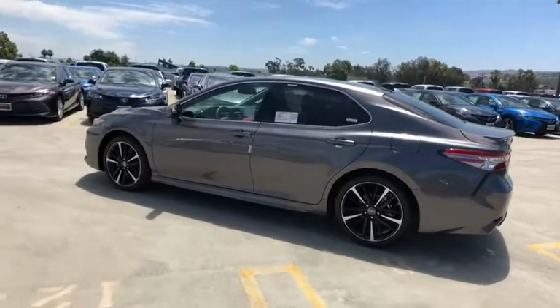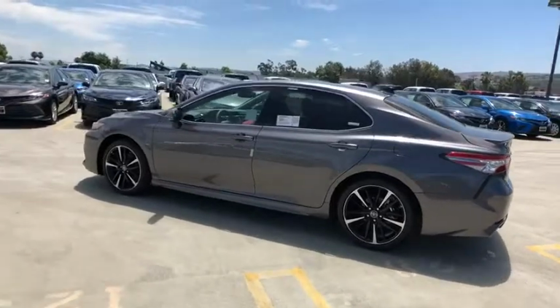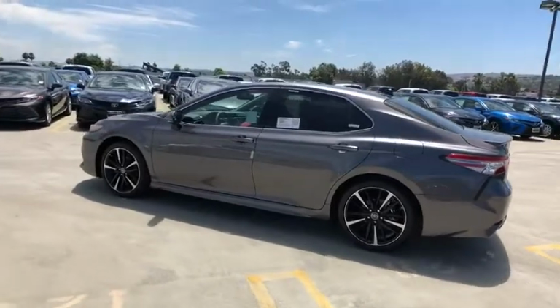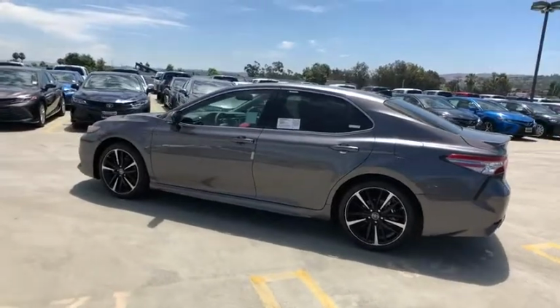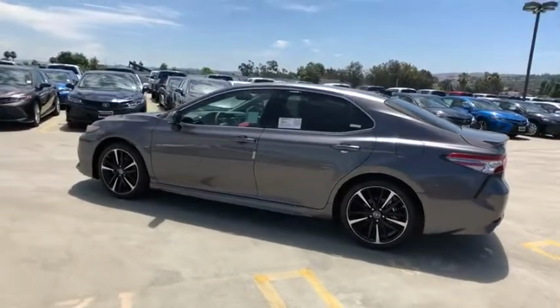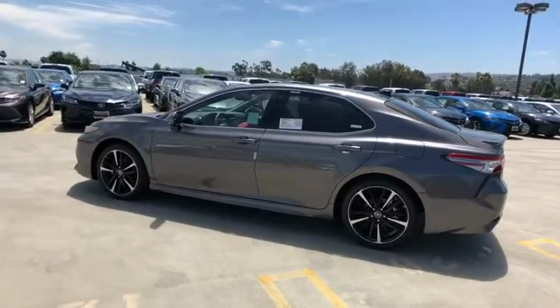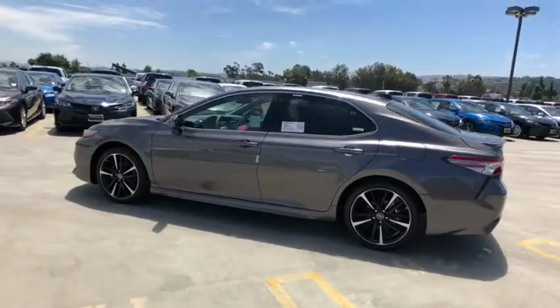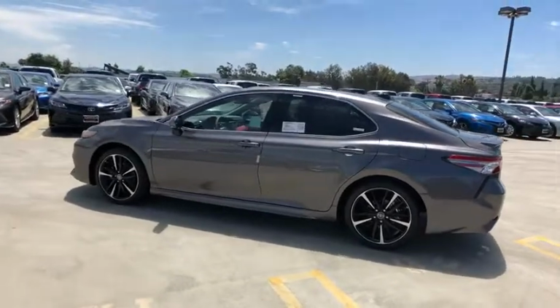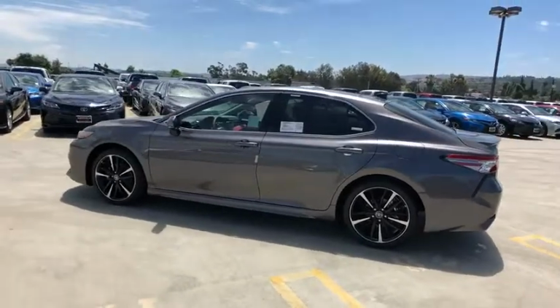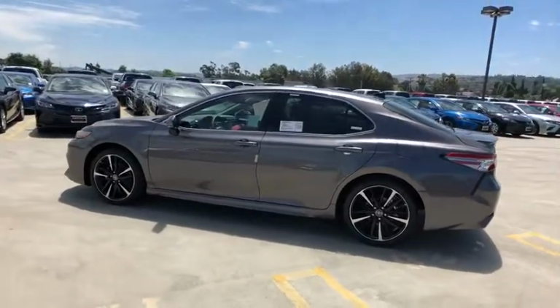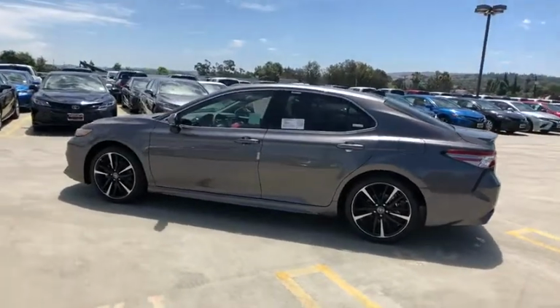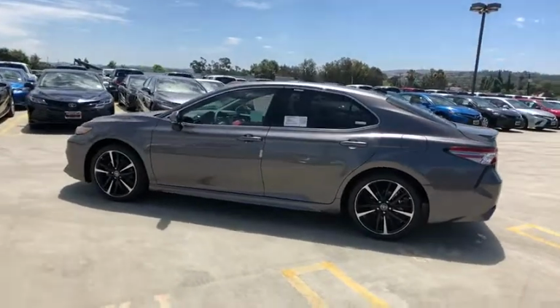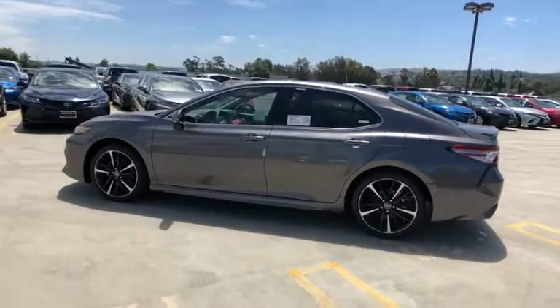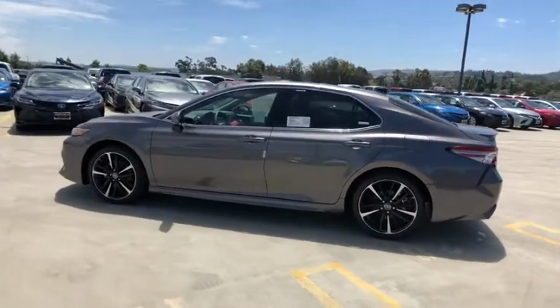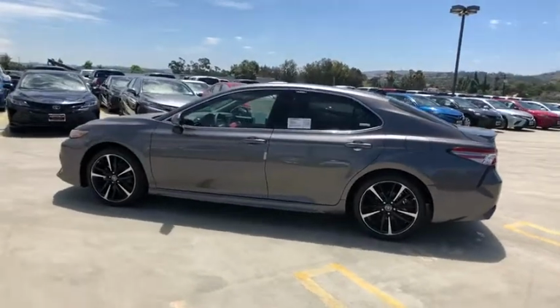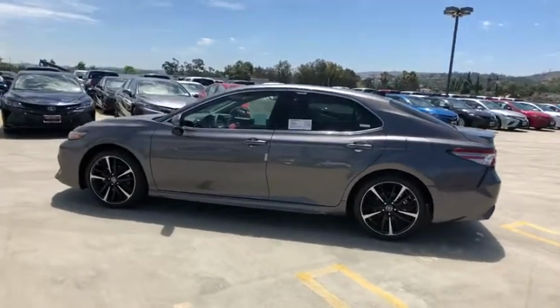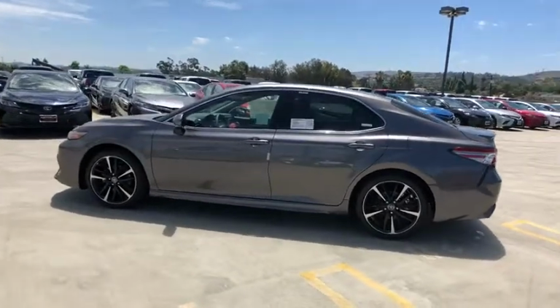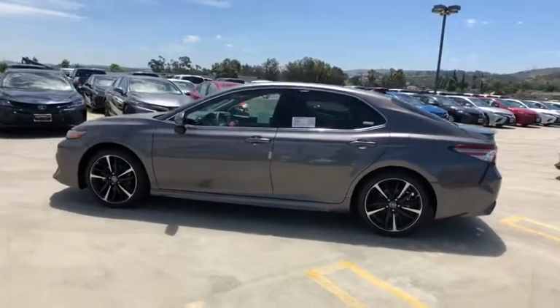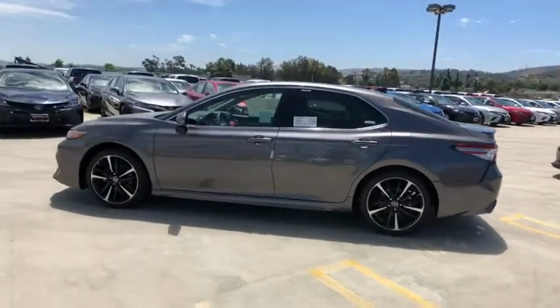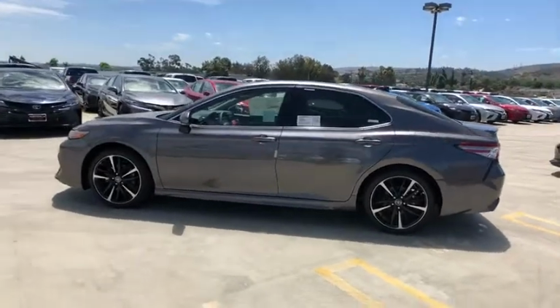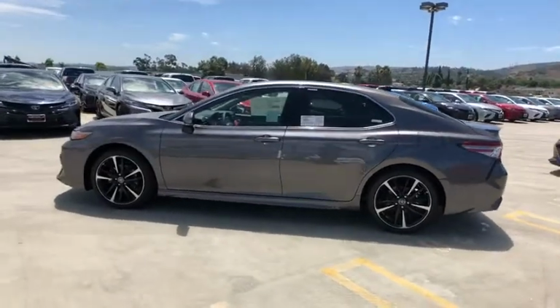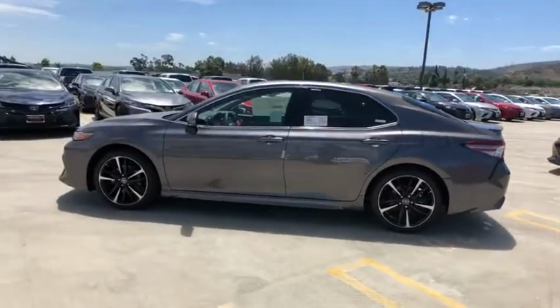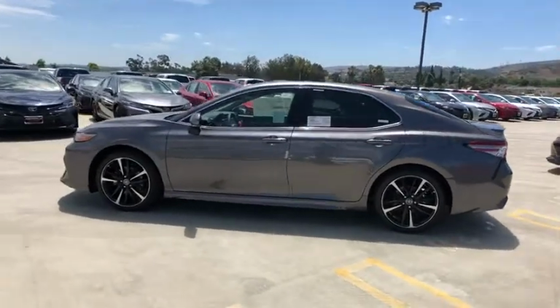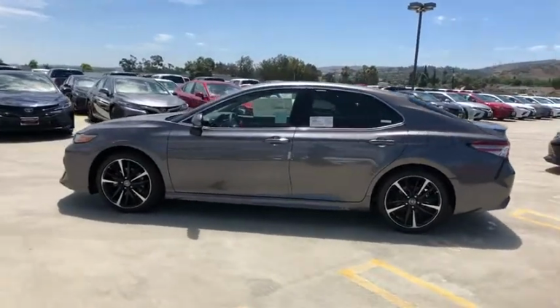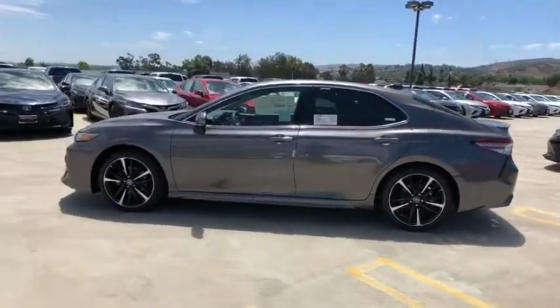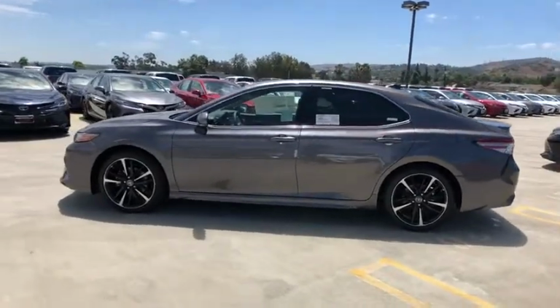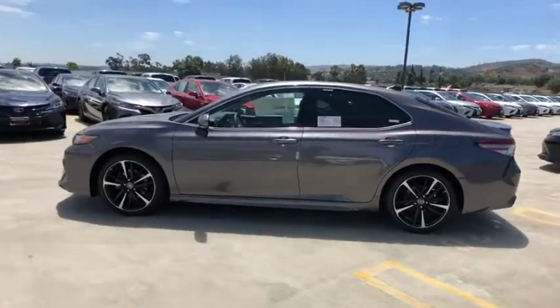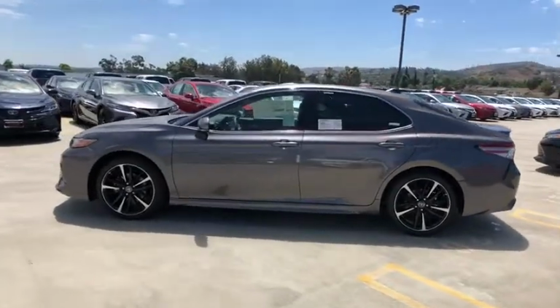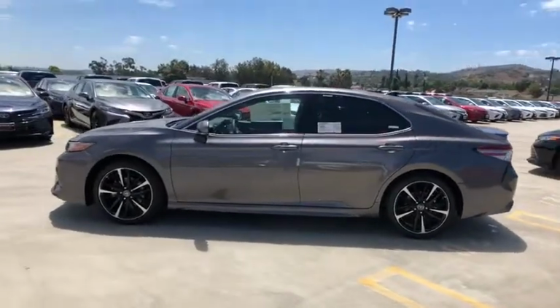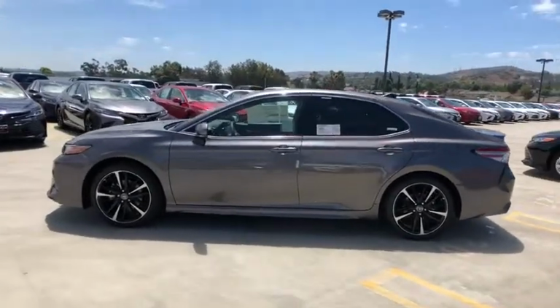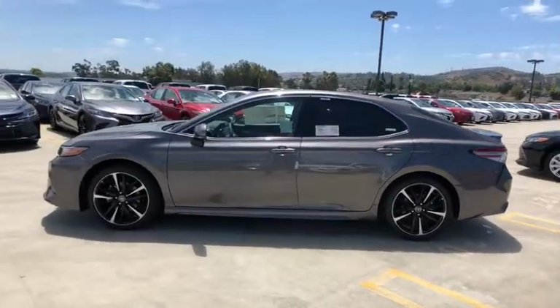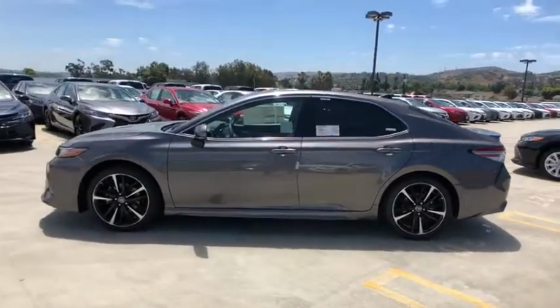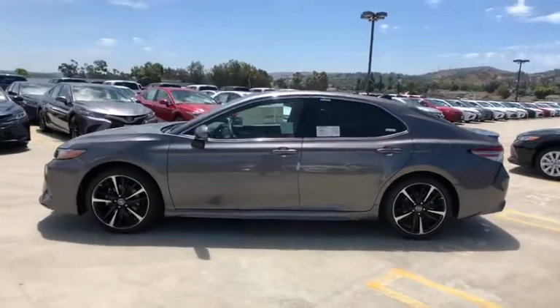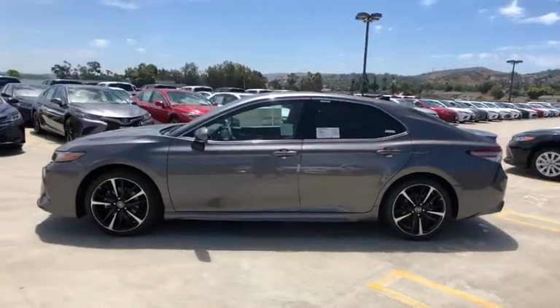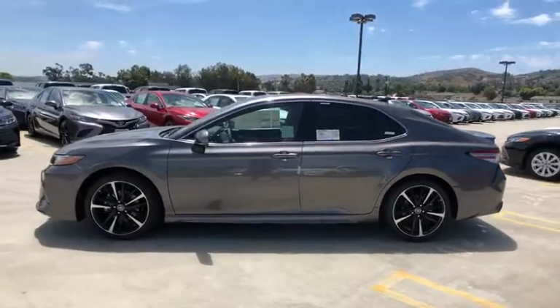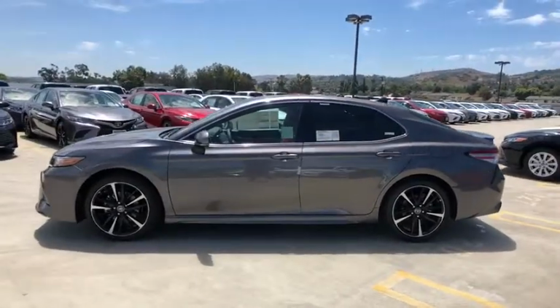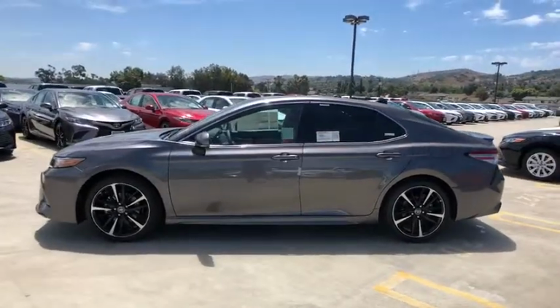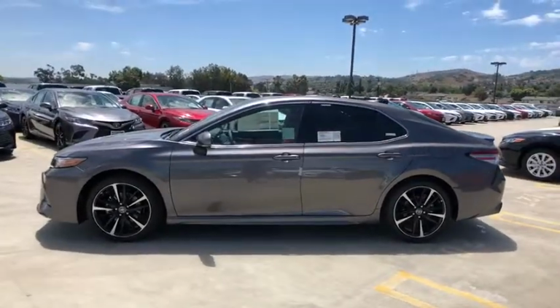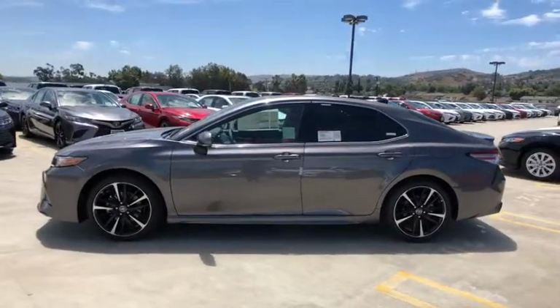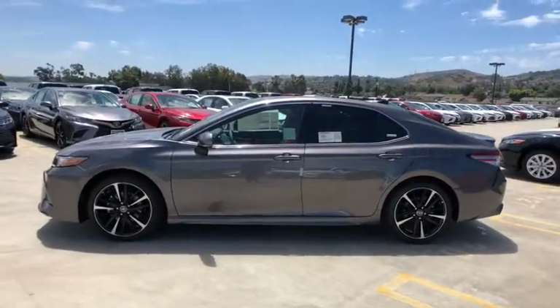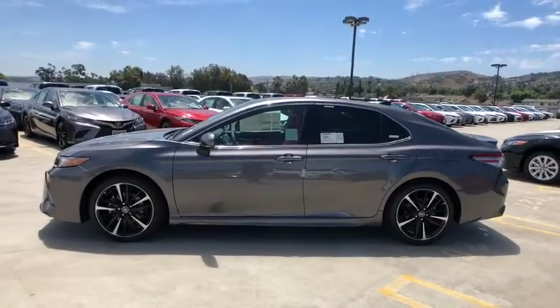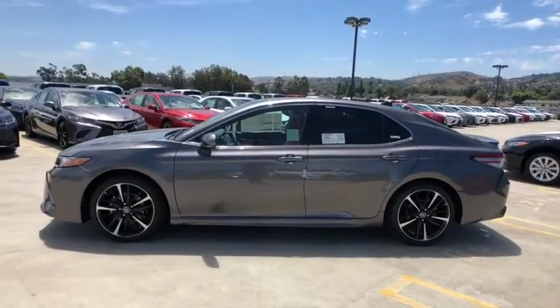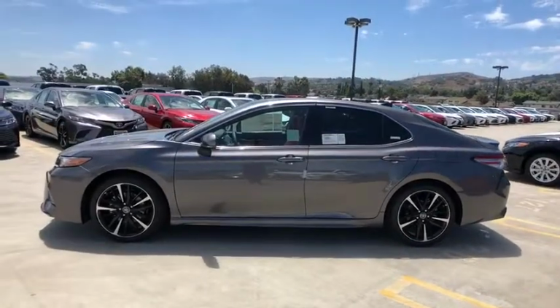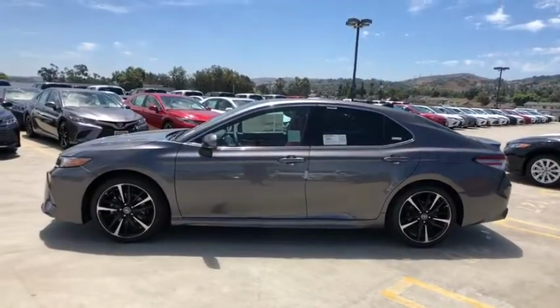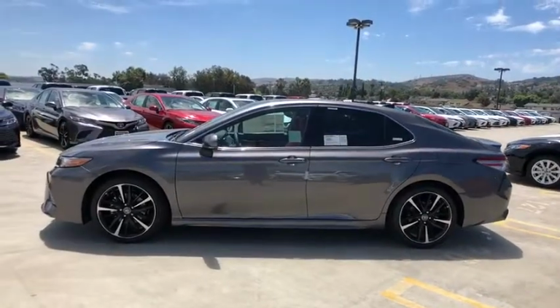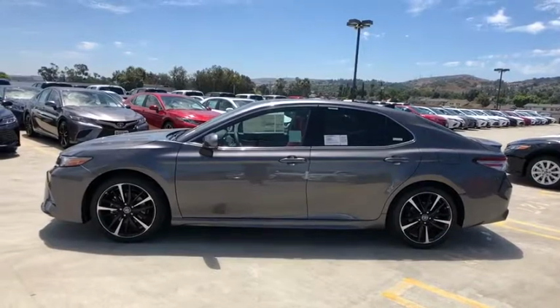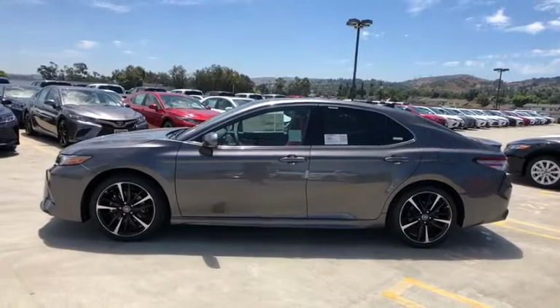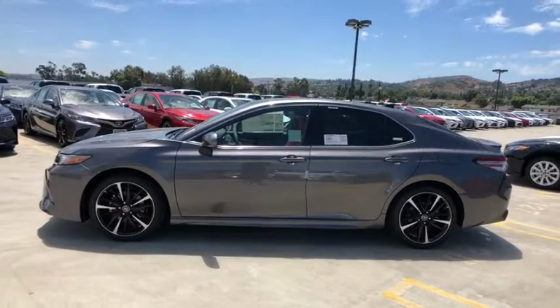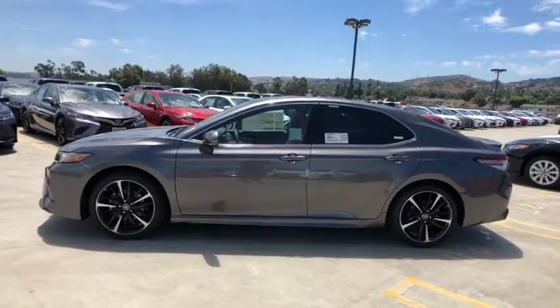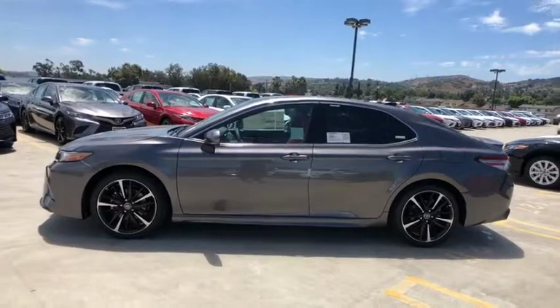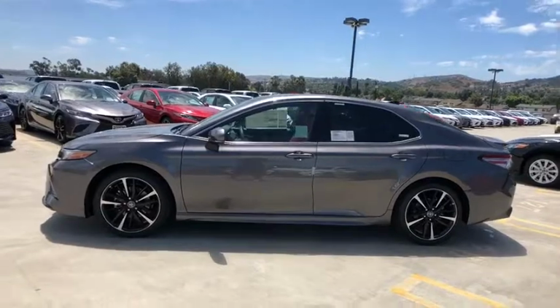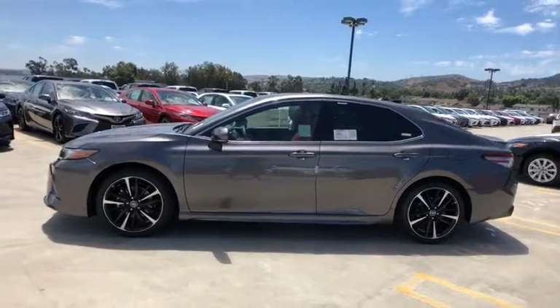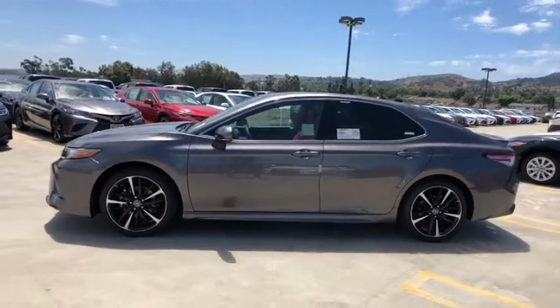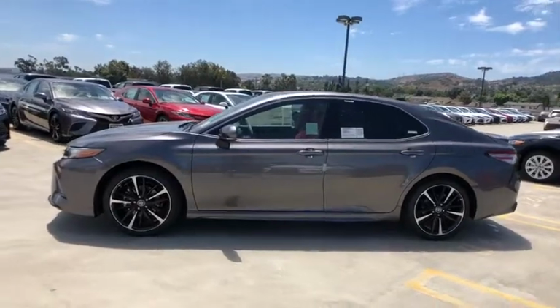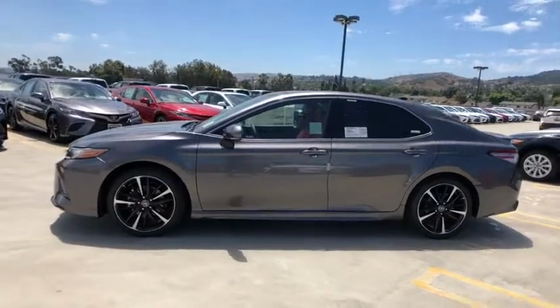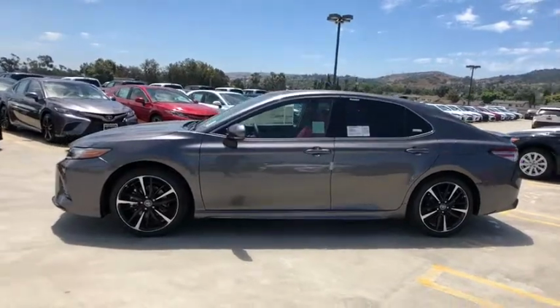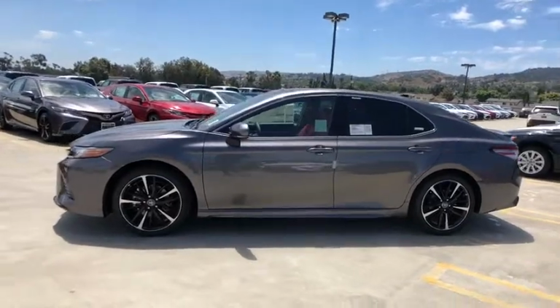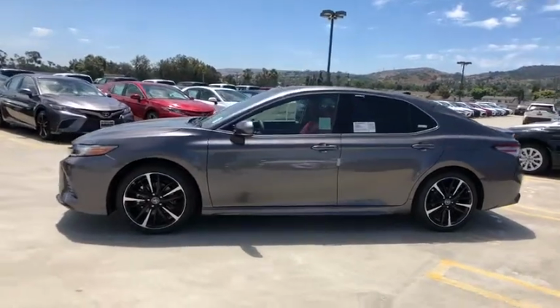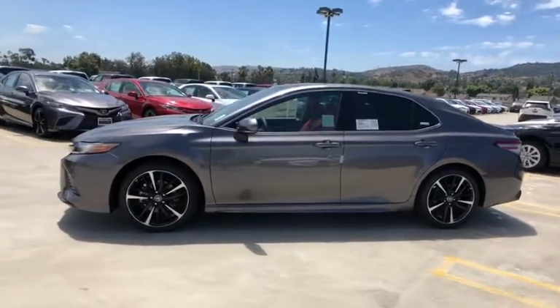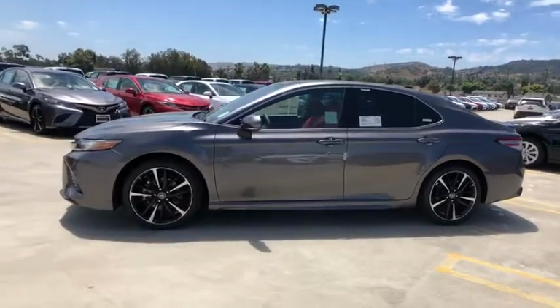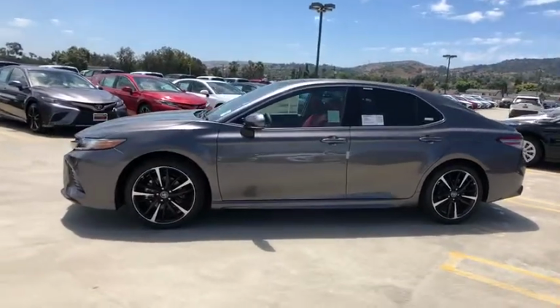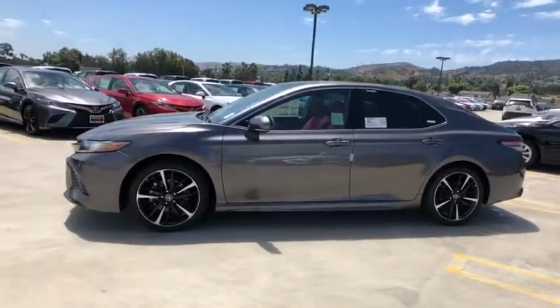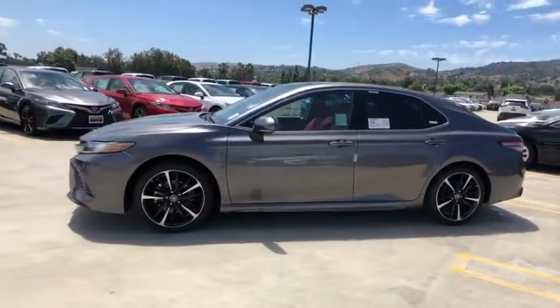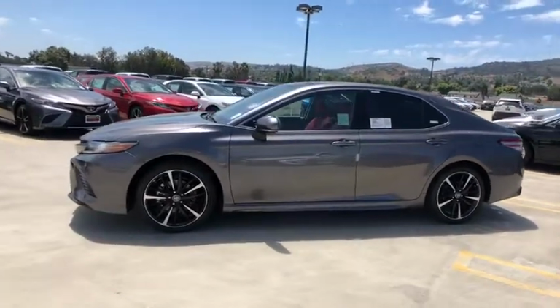Tinted glass, retained accessory power, power rear window sunshade. Your new ride is just a phone call away.